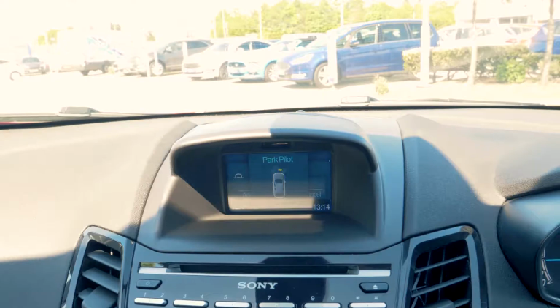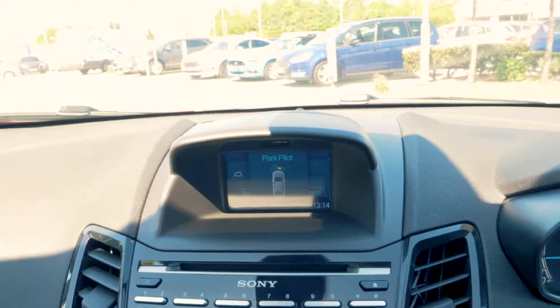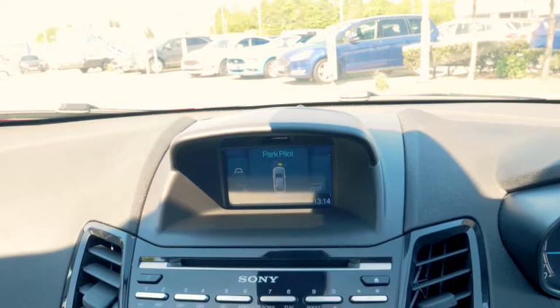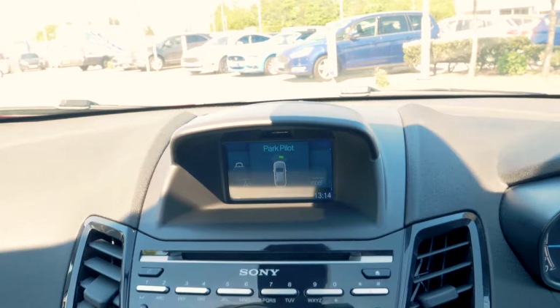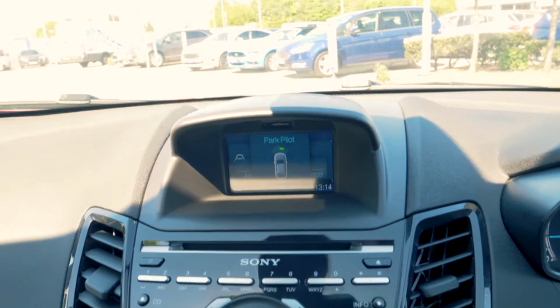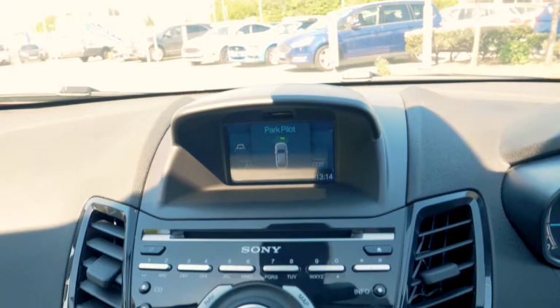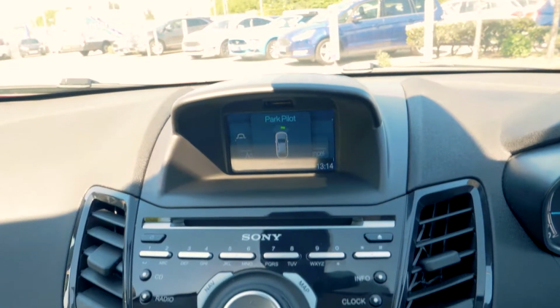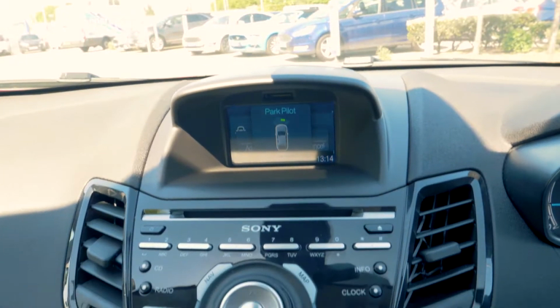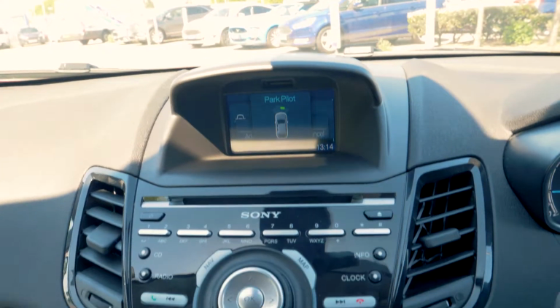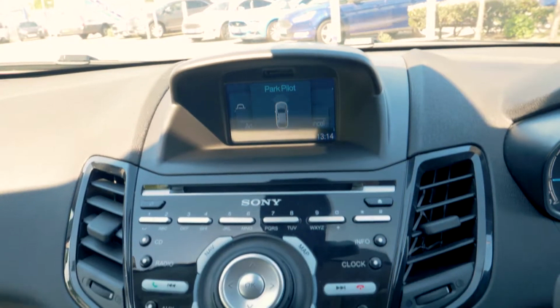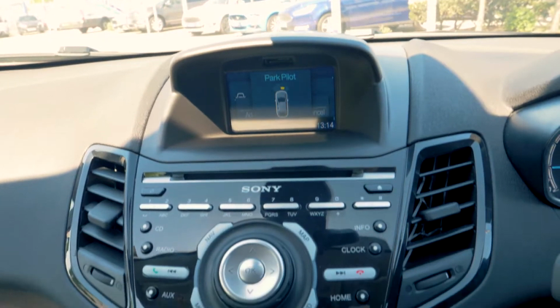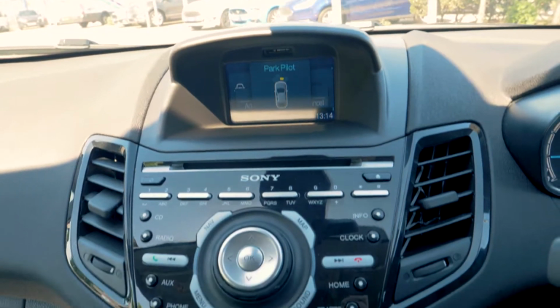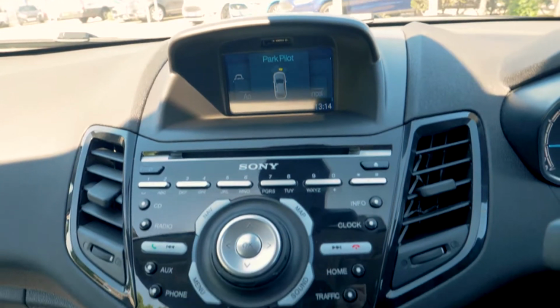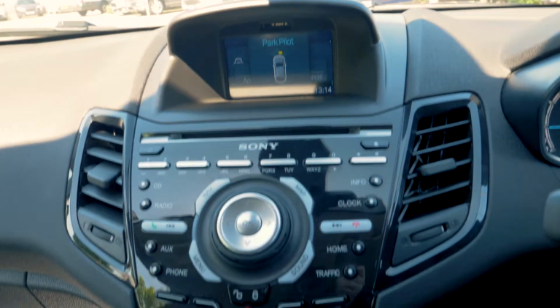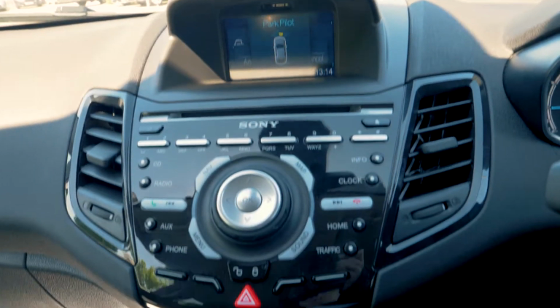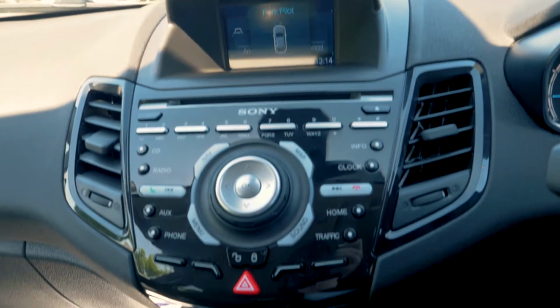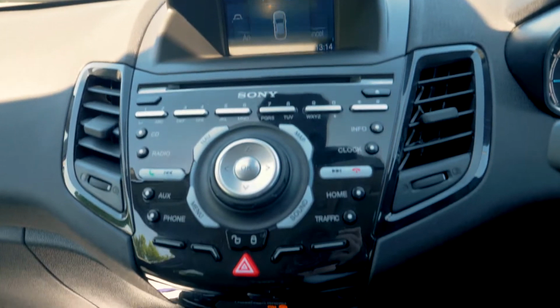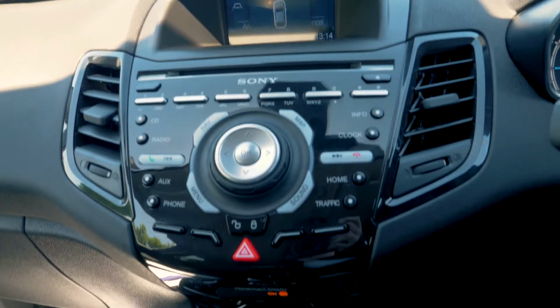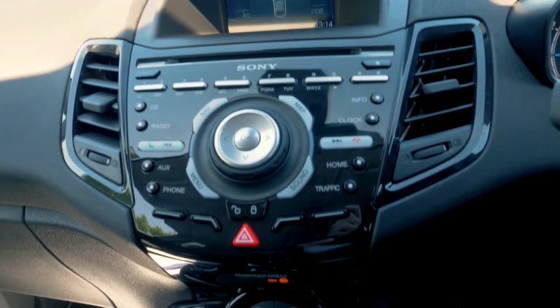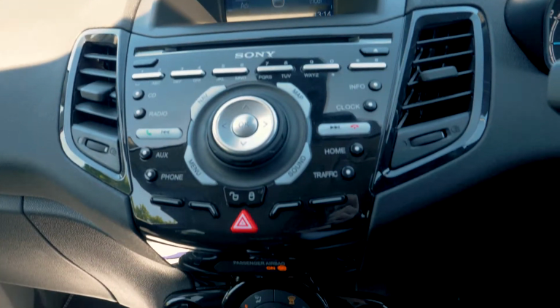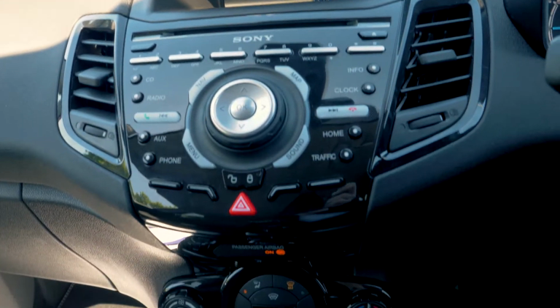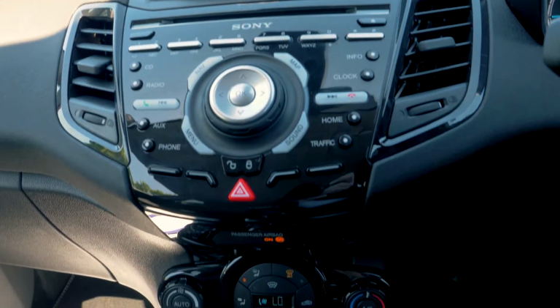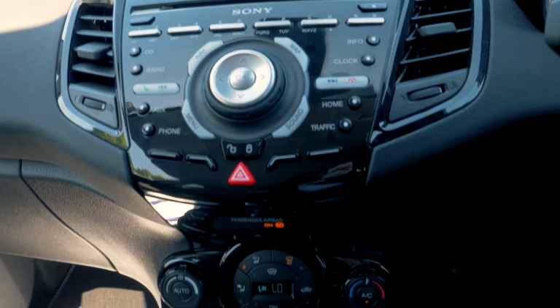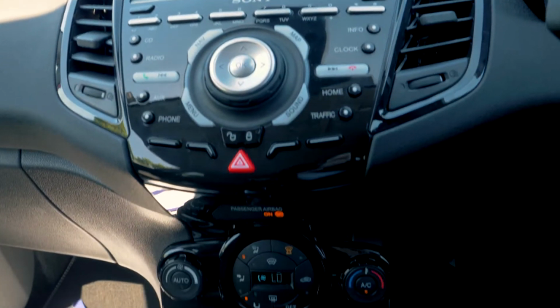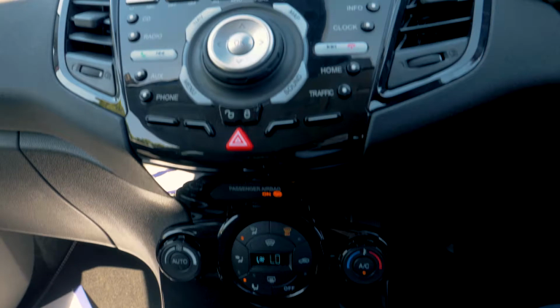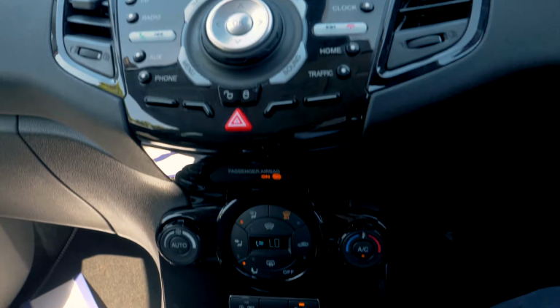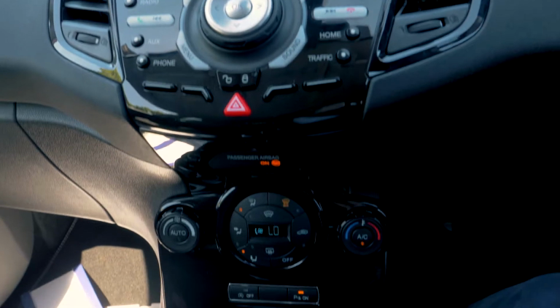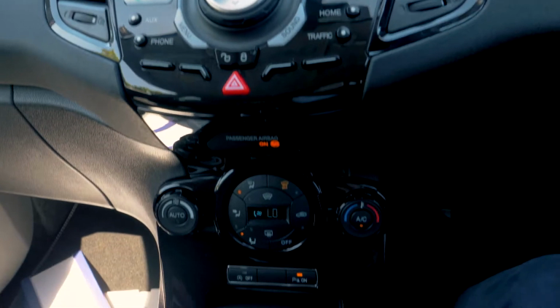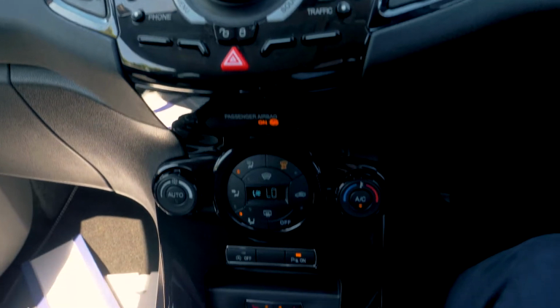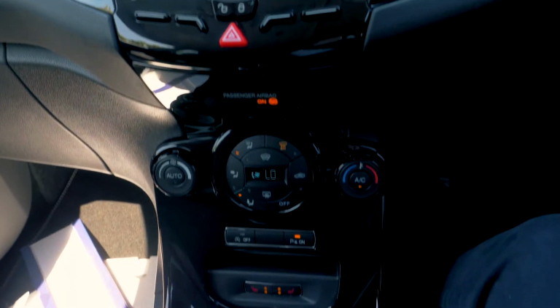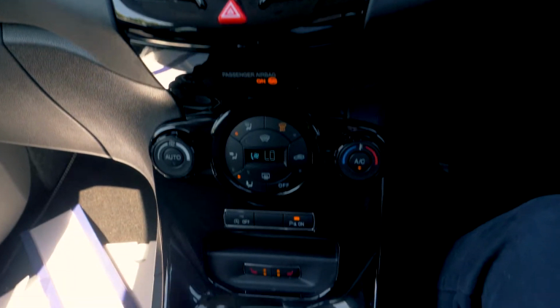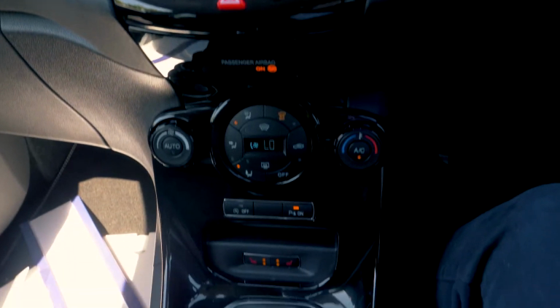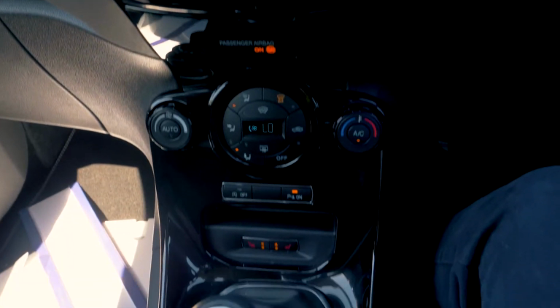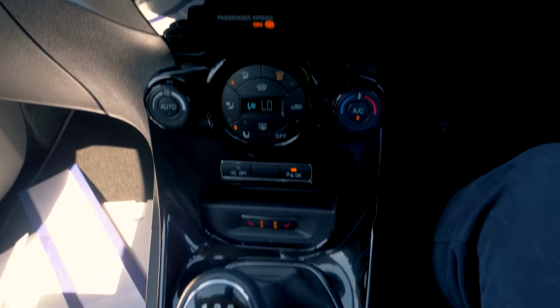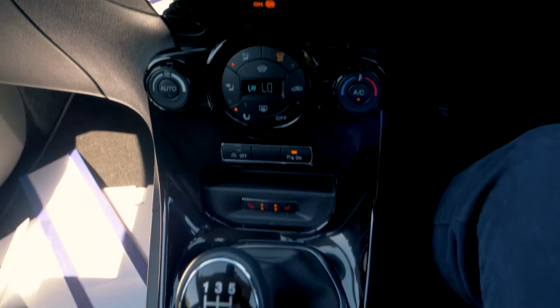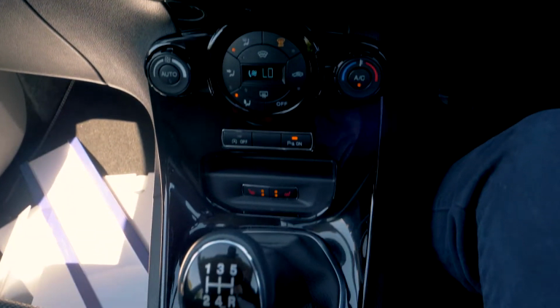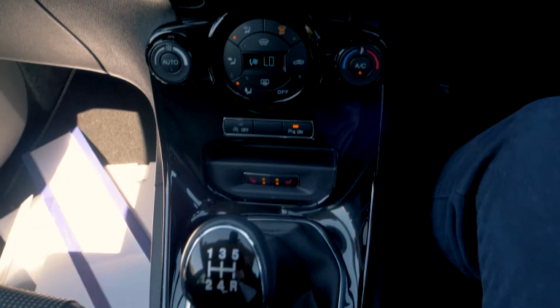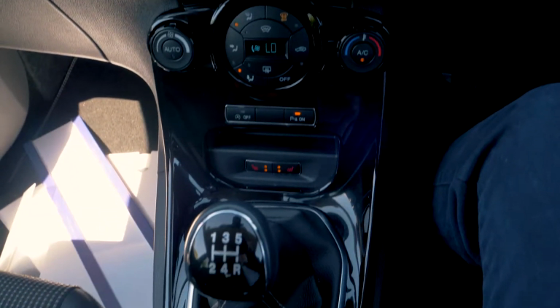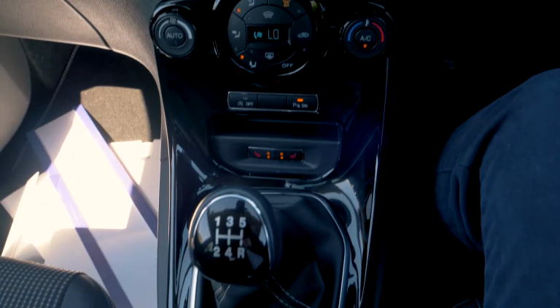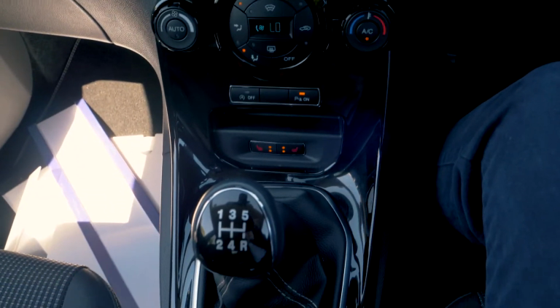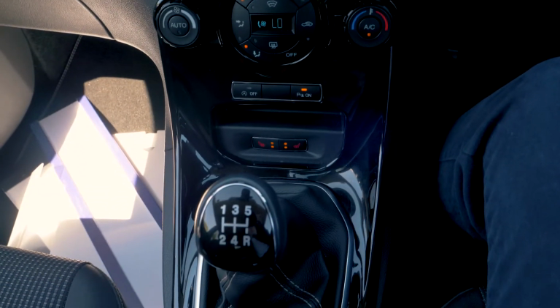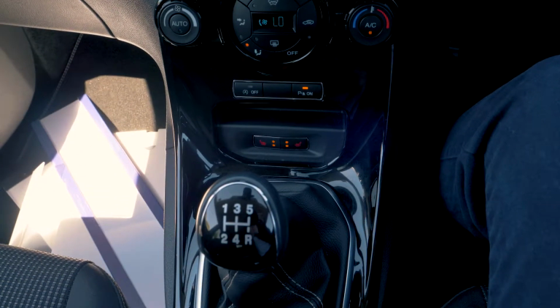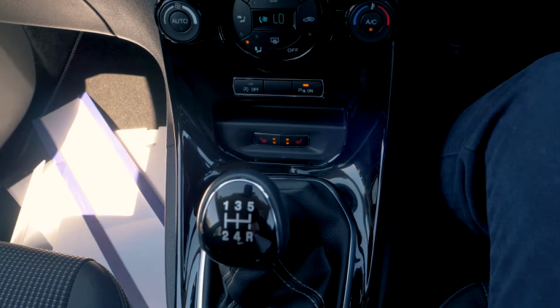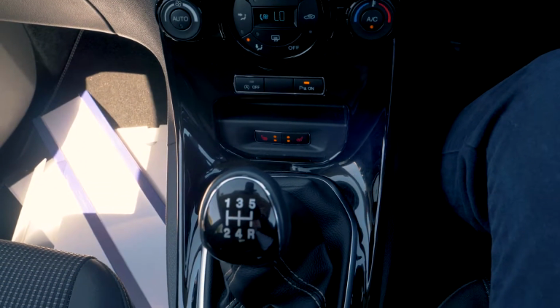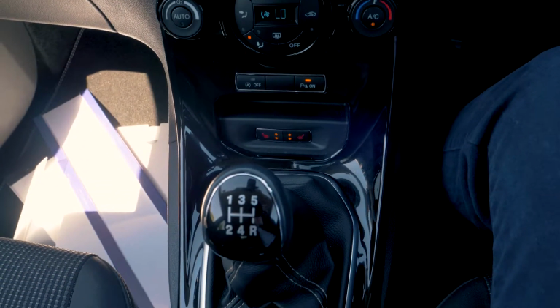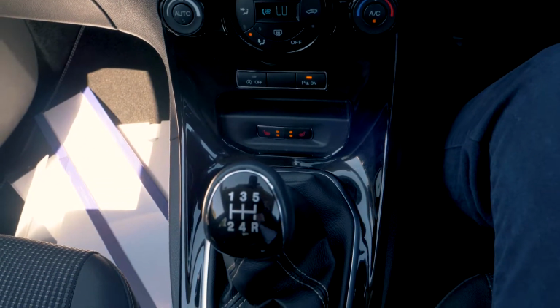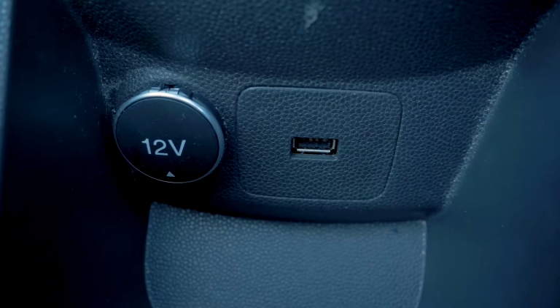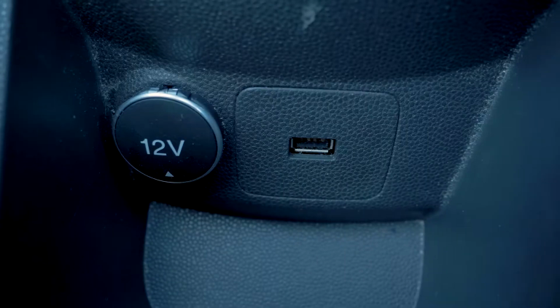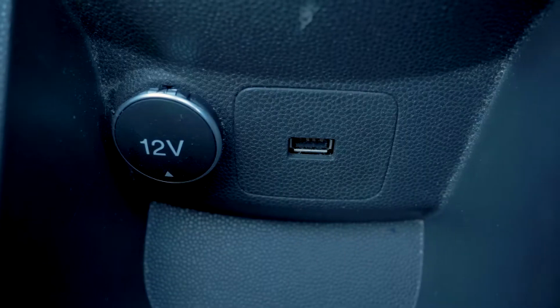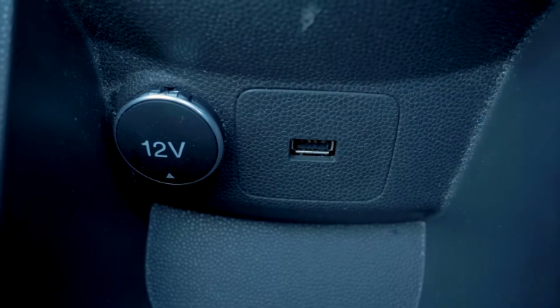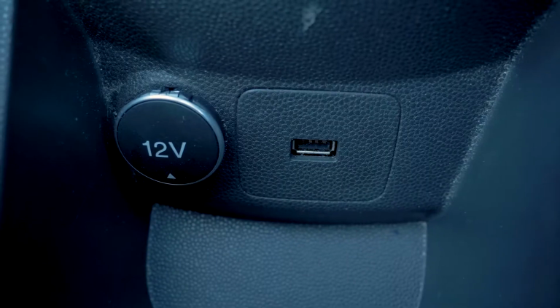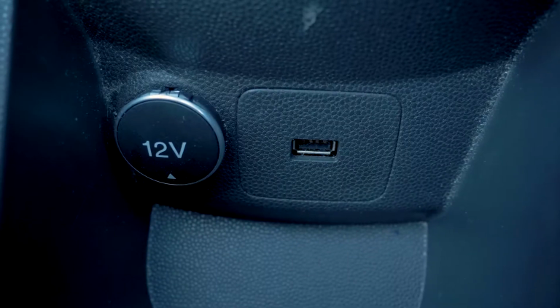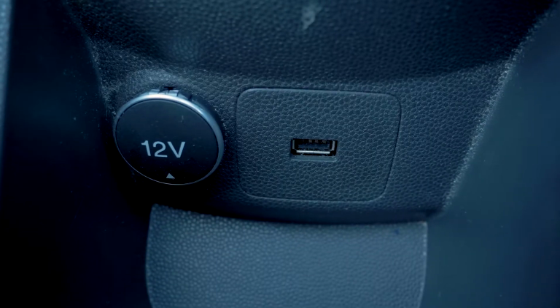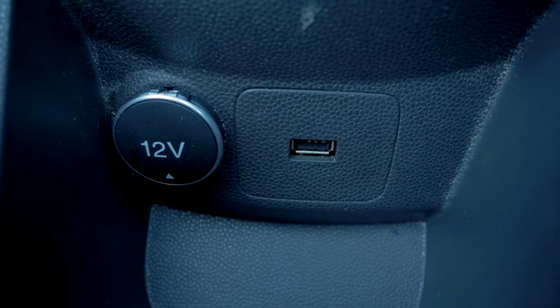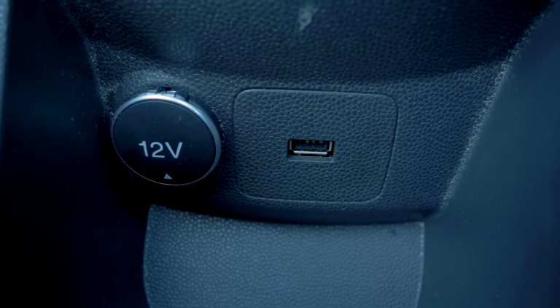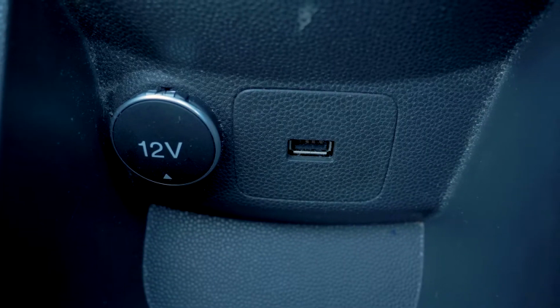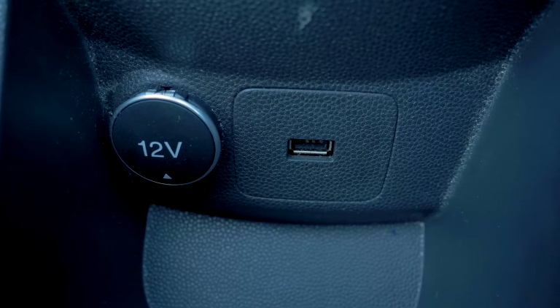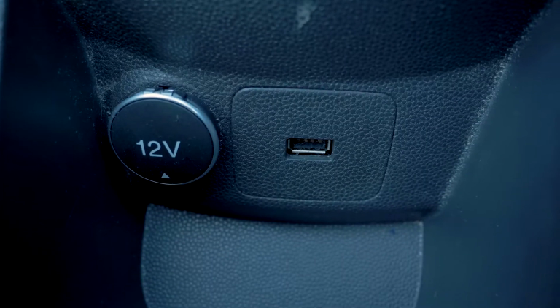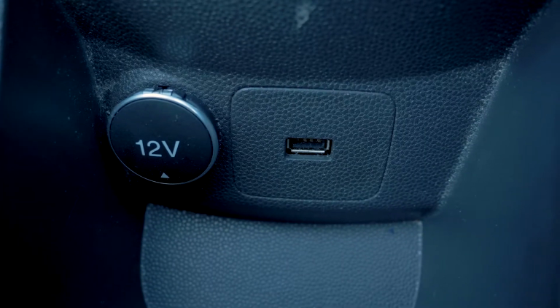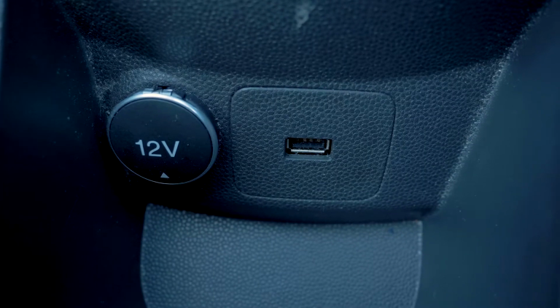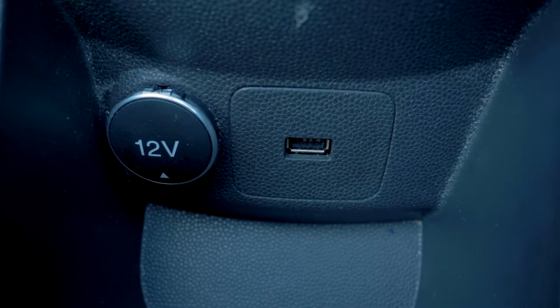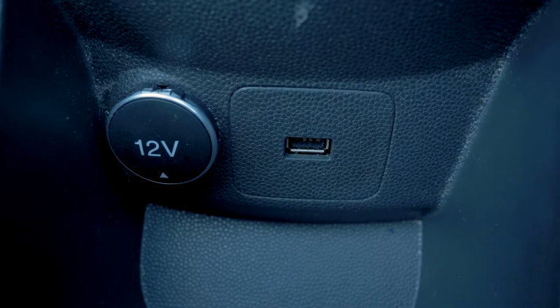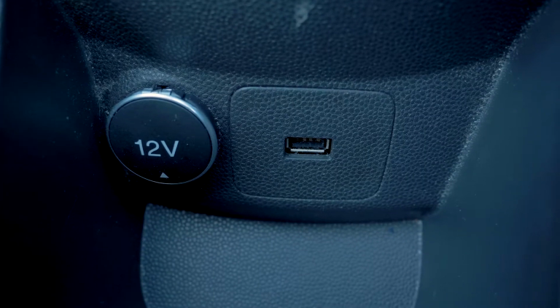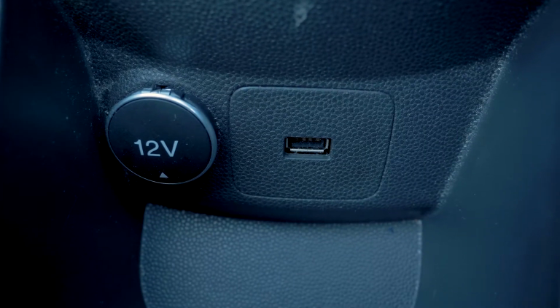This vehicle does have a built-in Sony Media Center as well as Bluetooth and USB connectivity, so you can hook your phone up to the car.